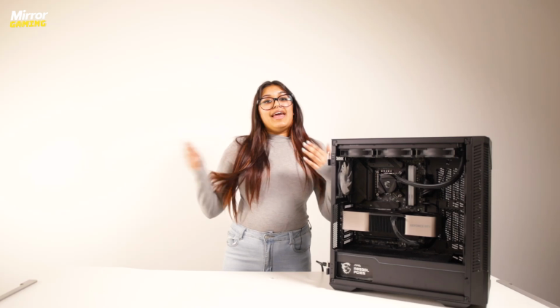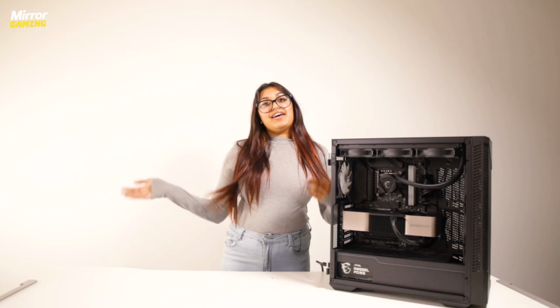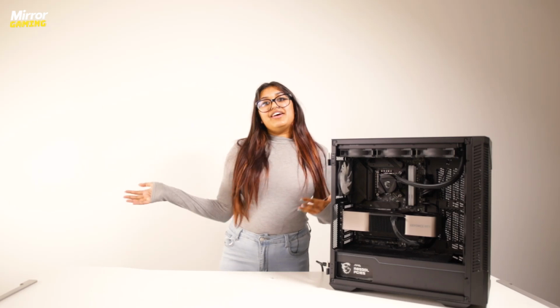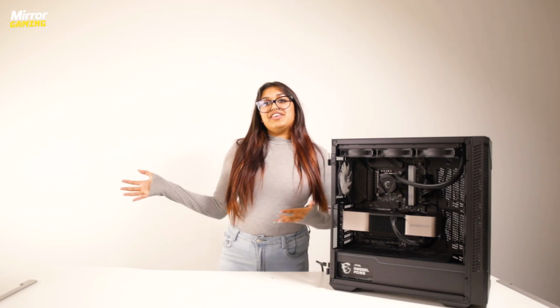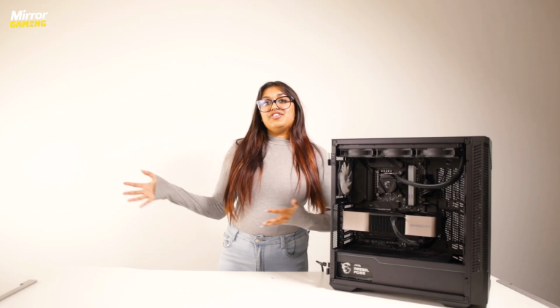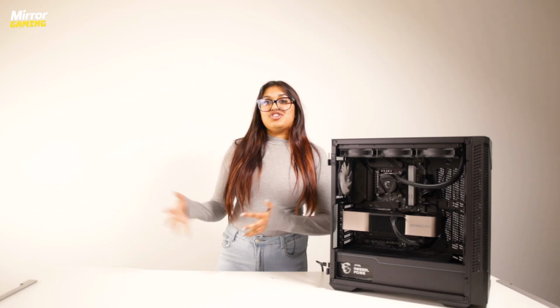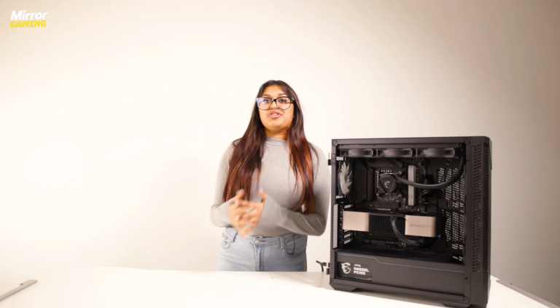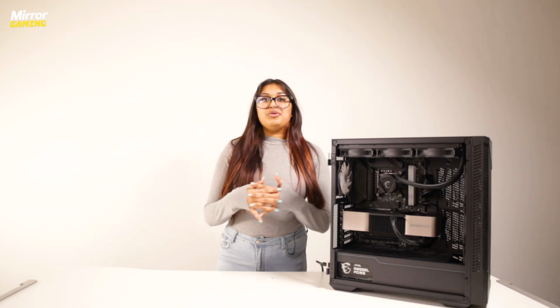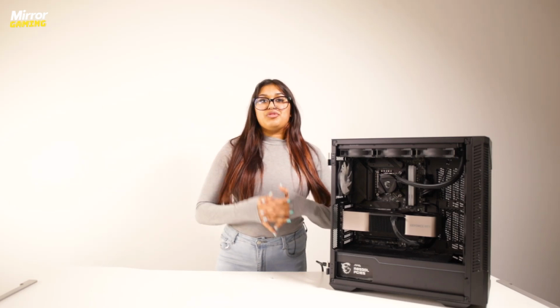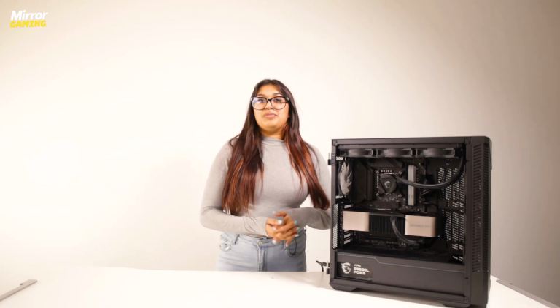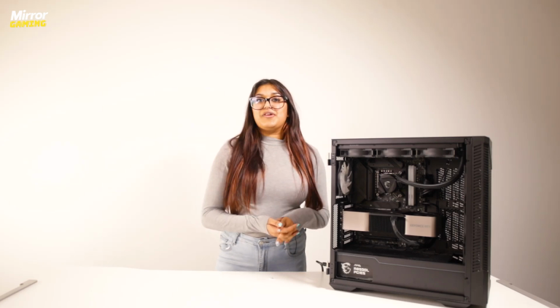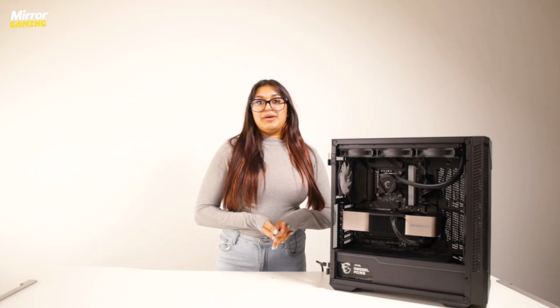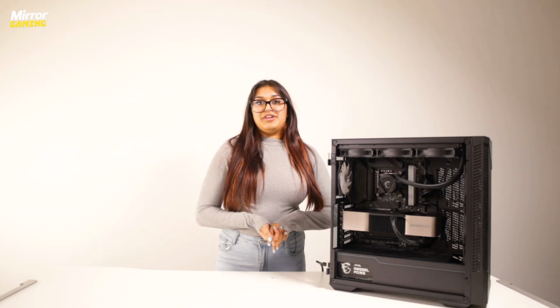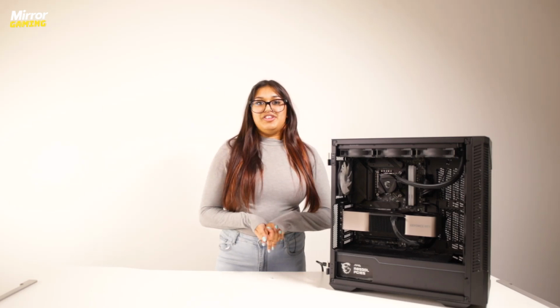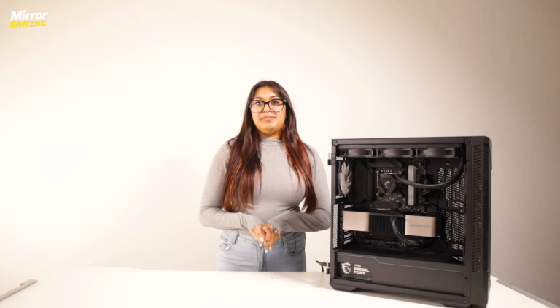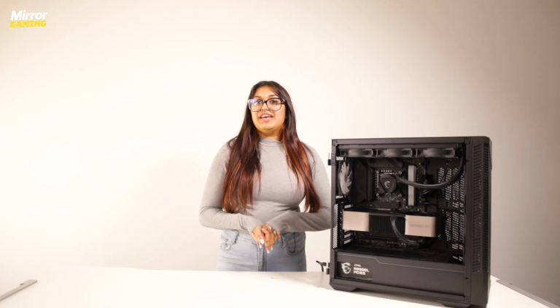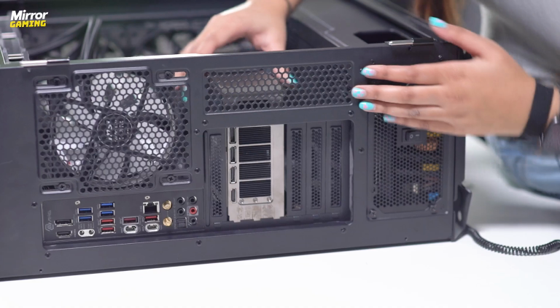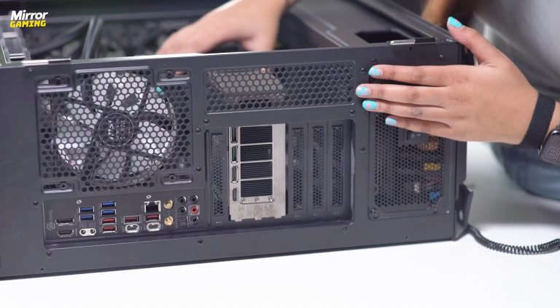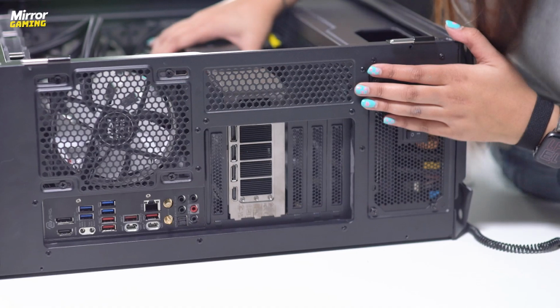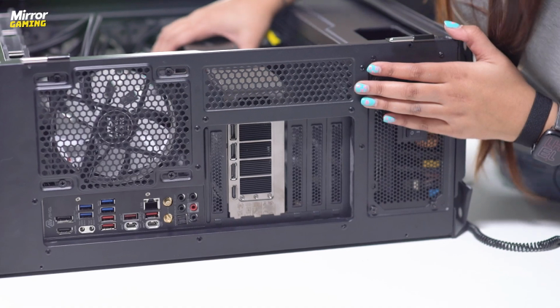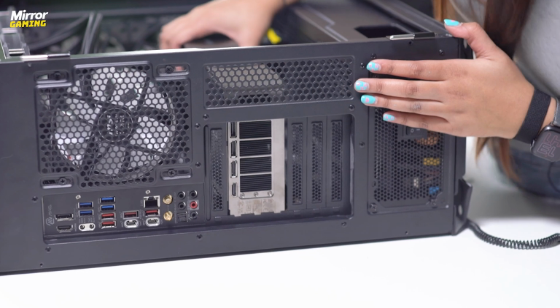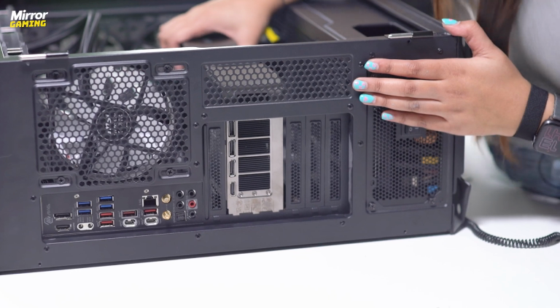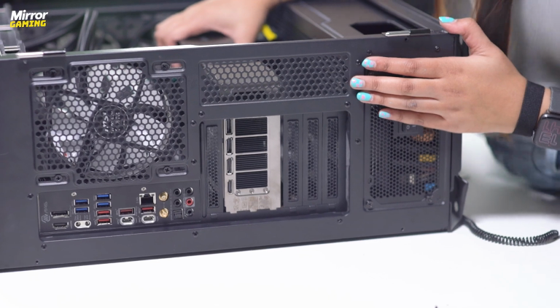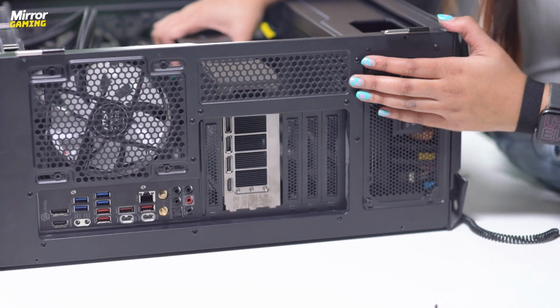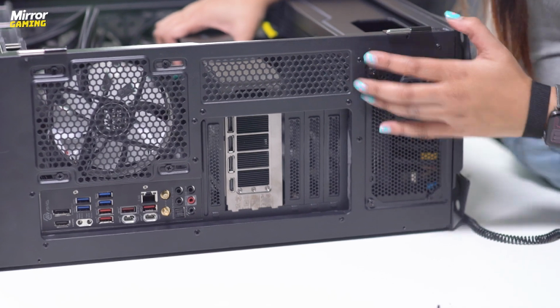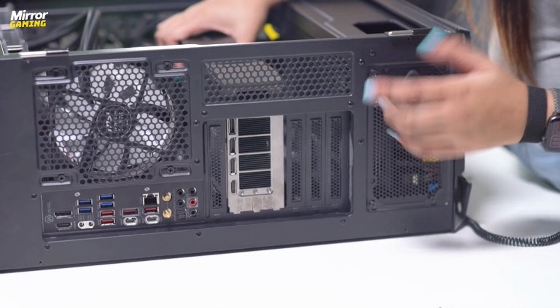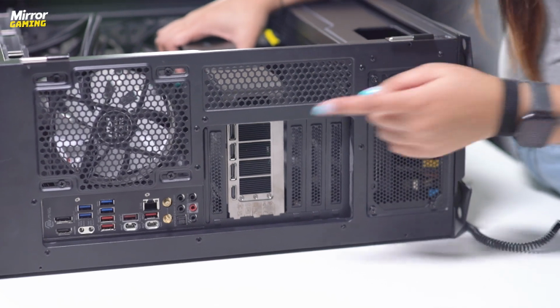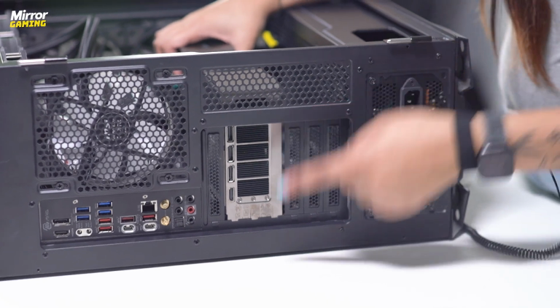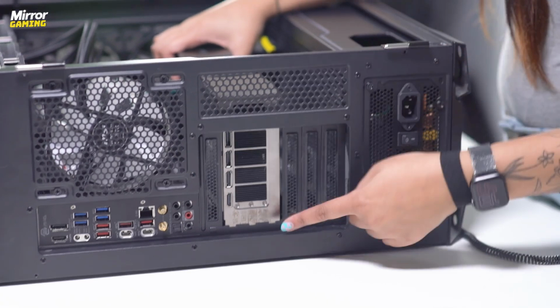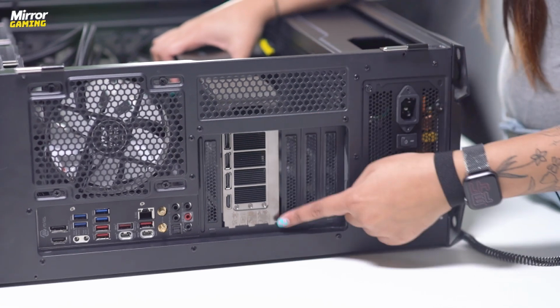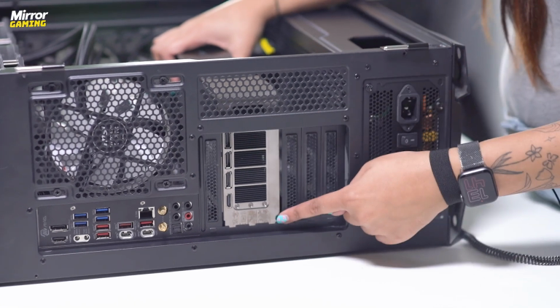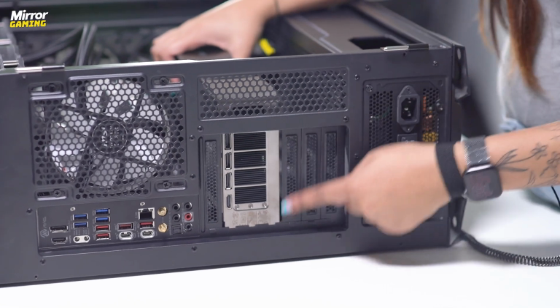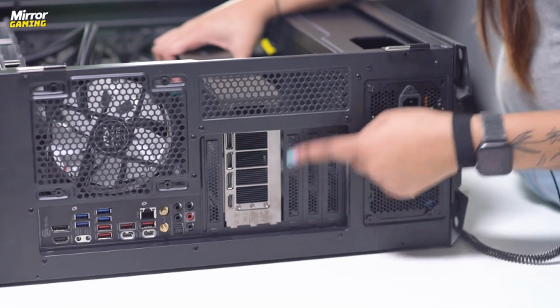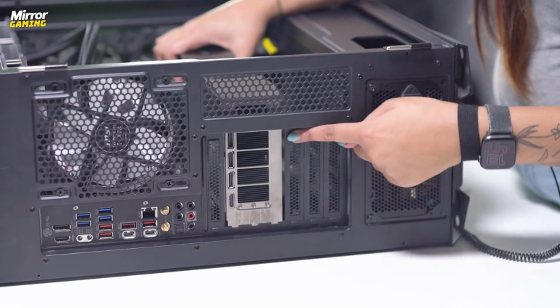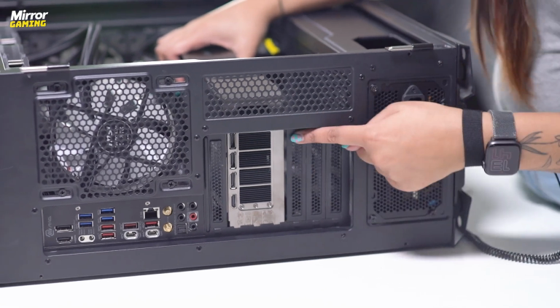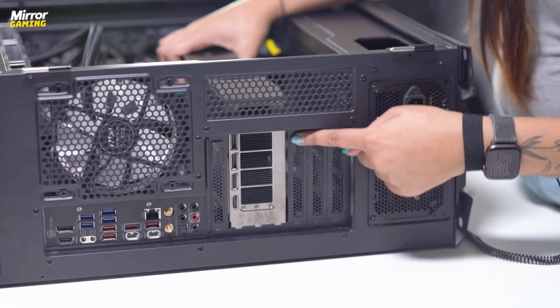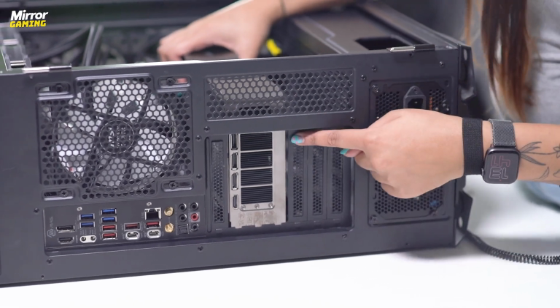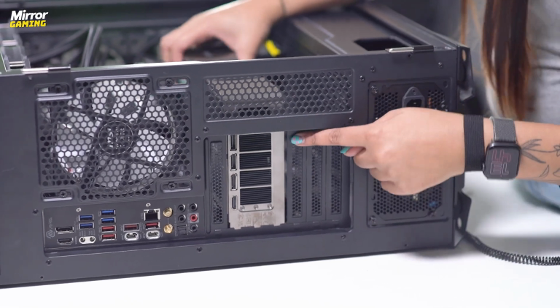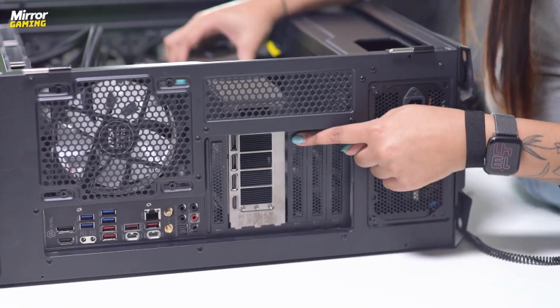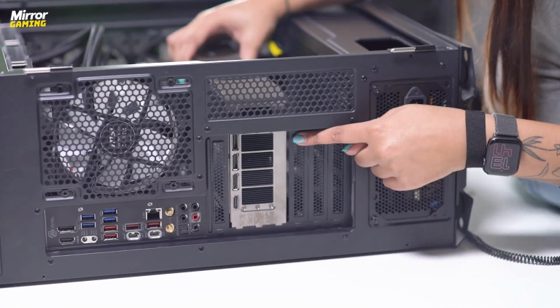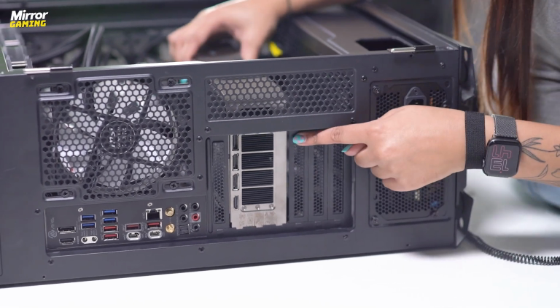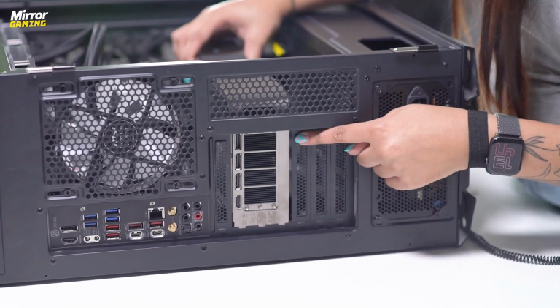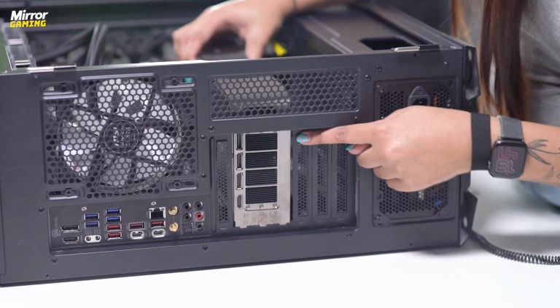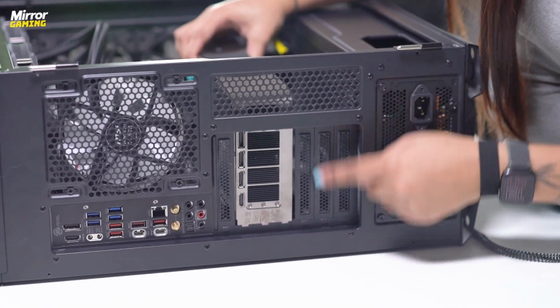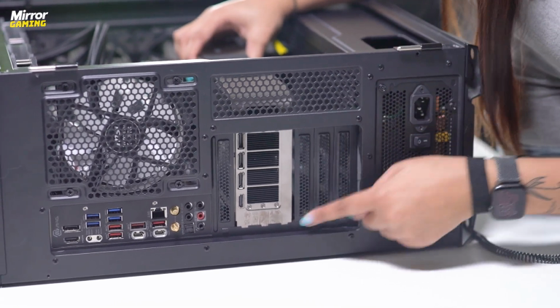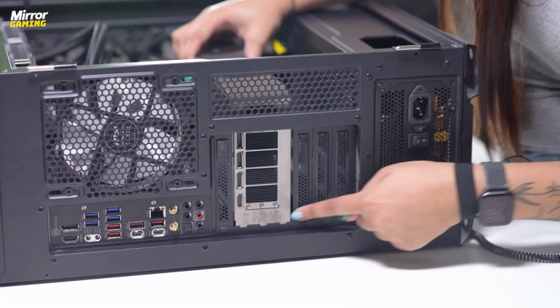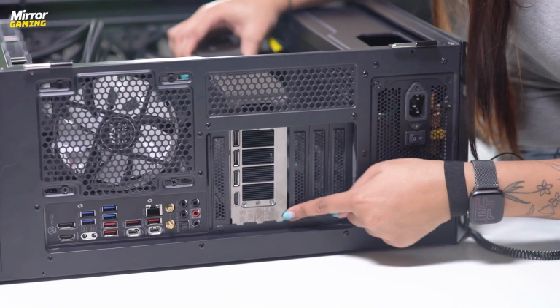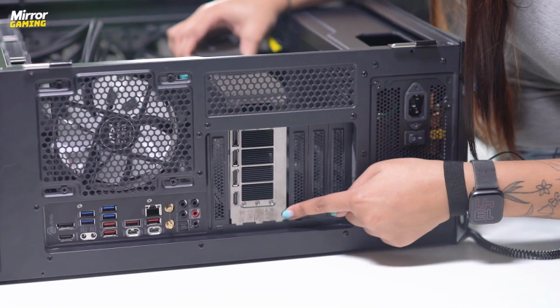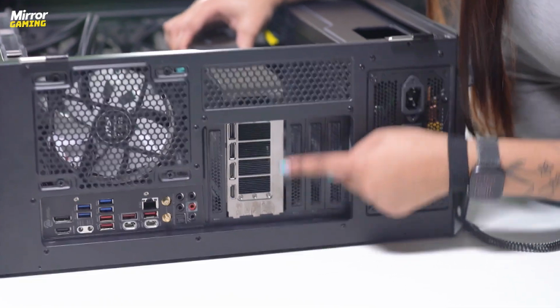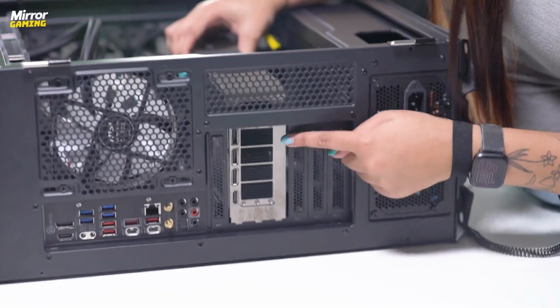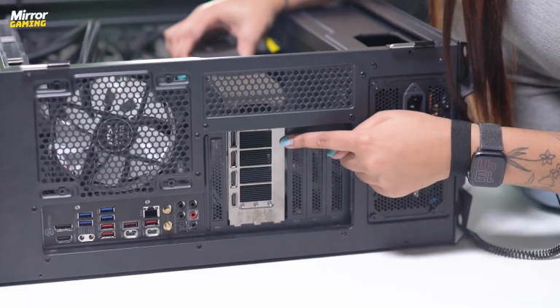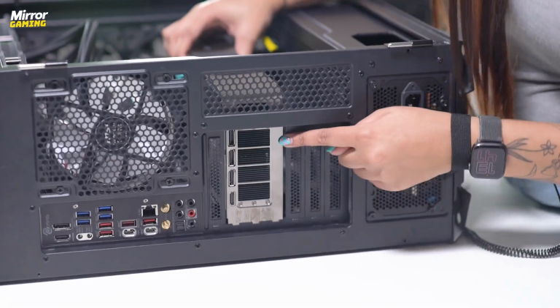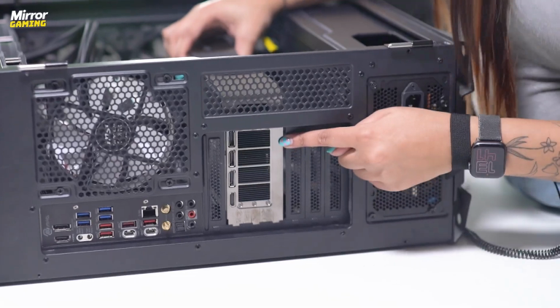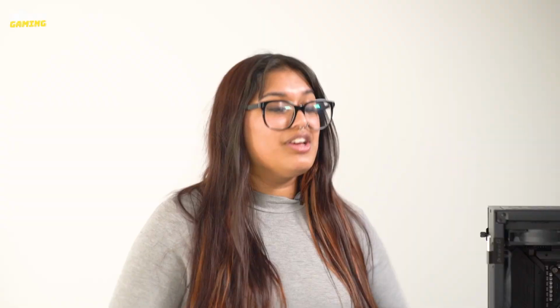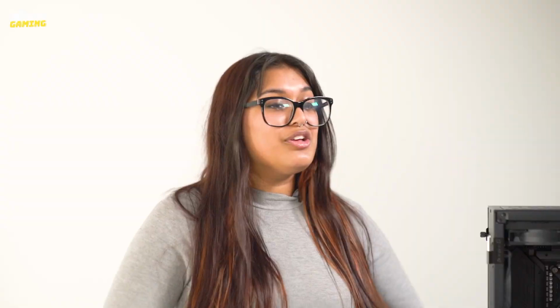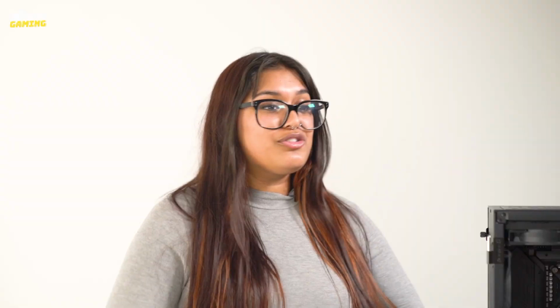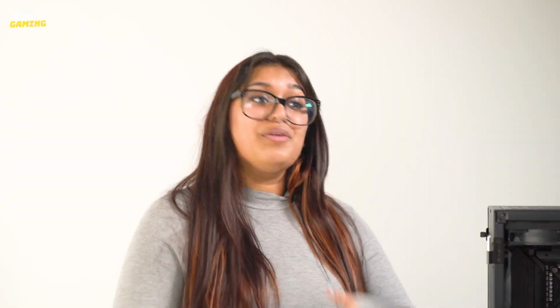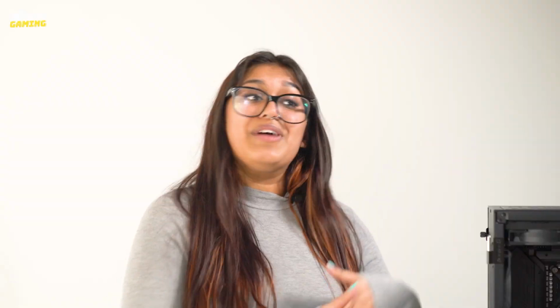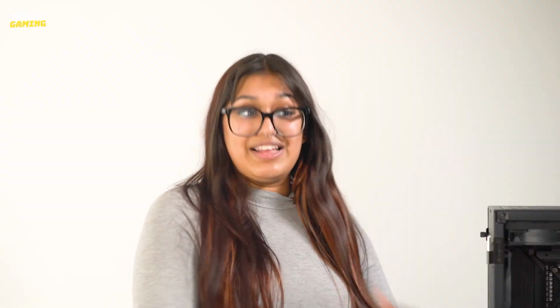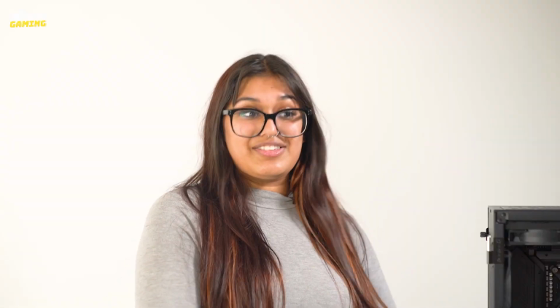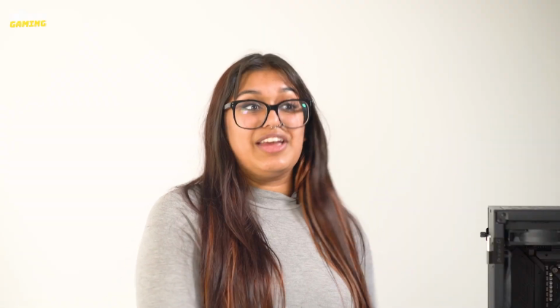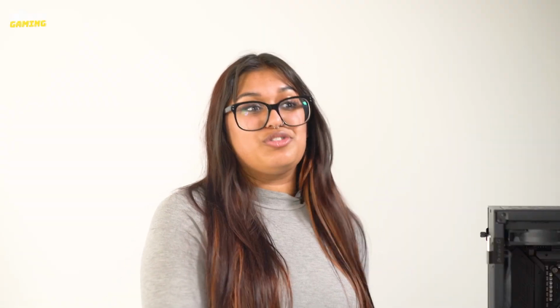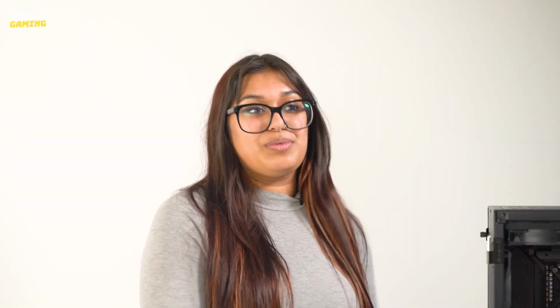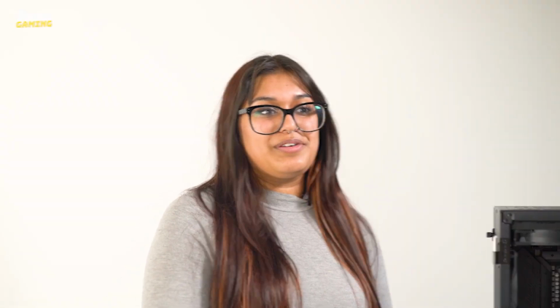Hey guys, it's Jasmine from the Mirror Gaming team here and today I'm going to show you how to install a GPU or graphics card into your gaming PC. So let's get into it.